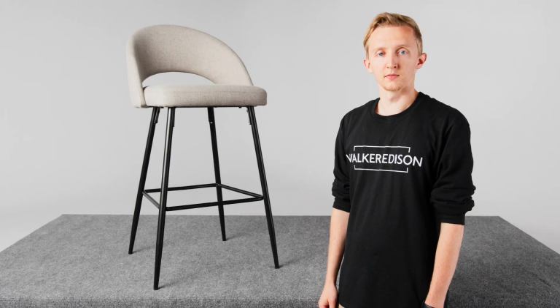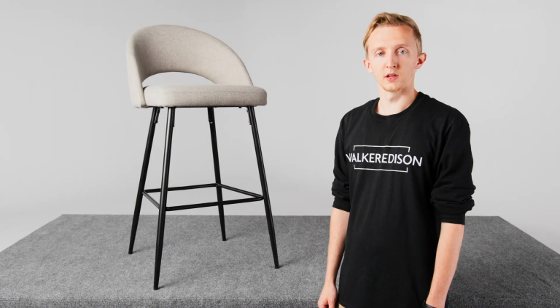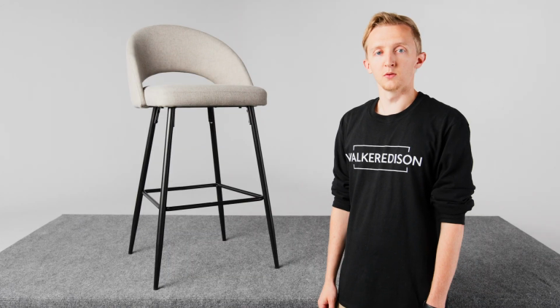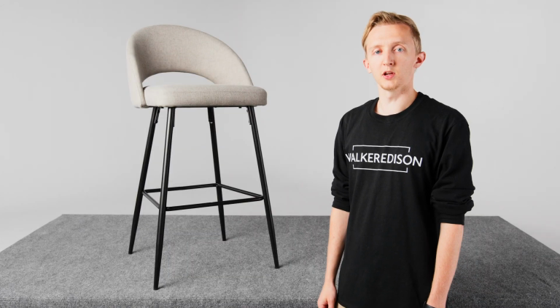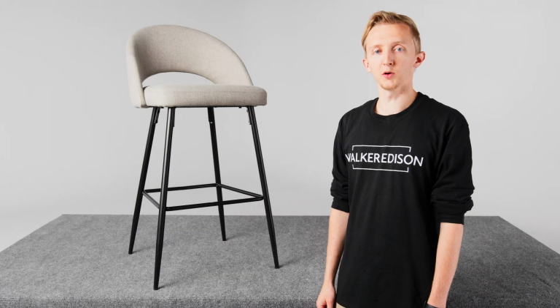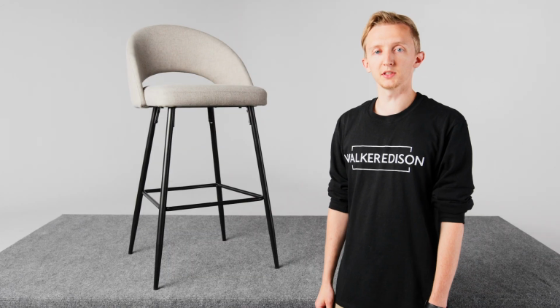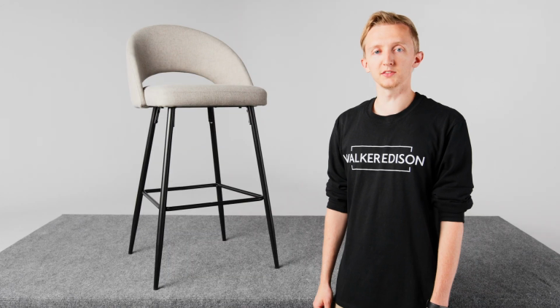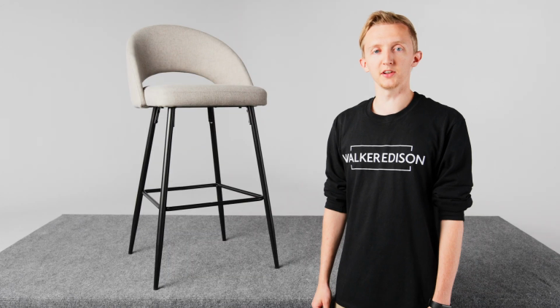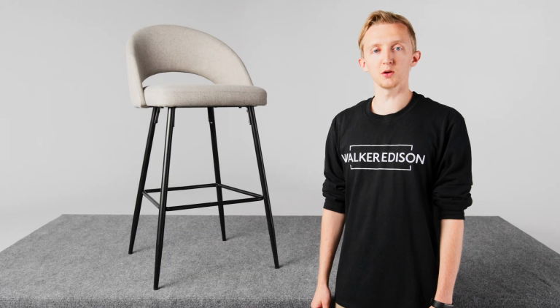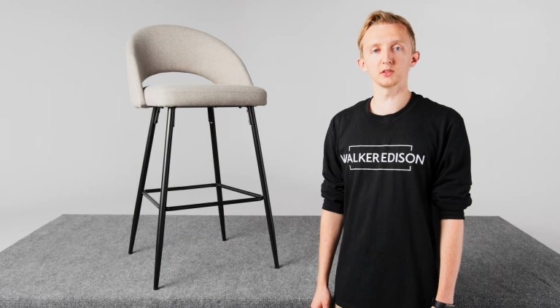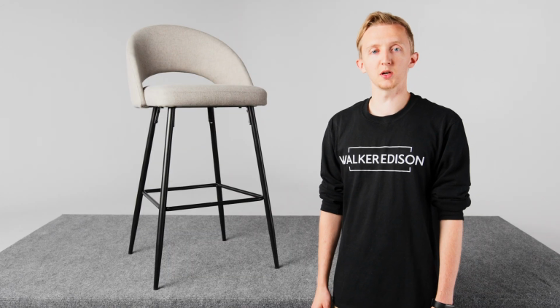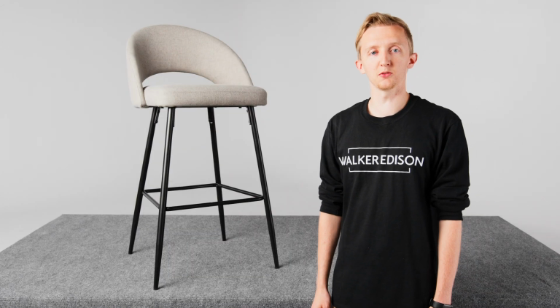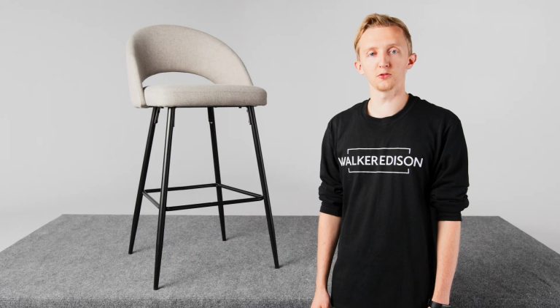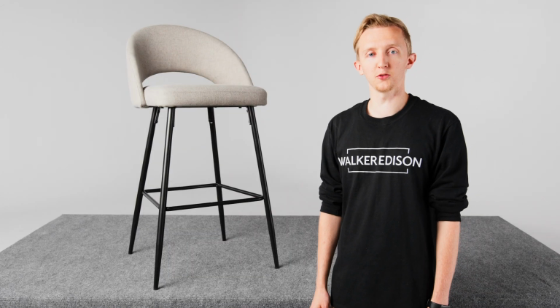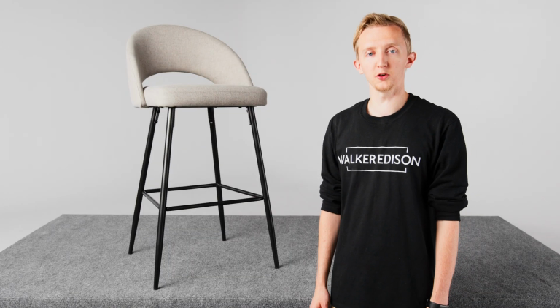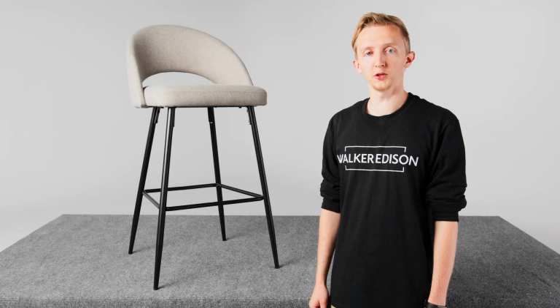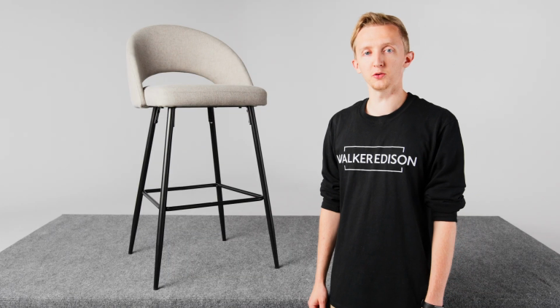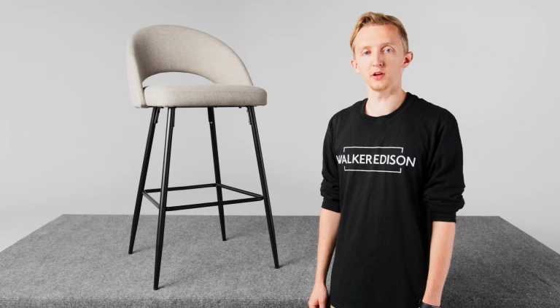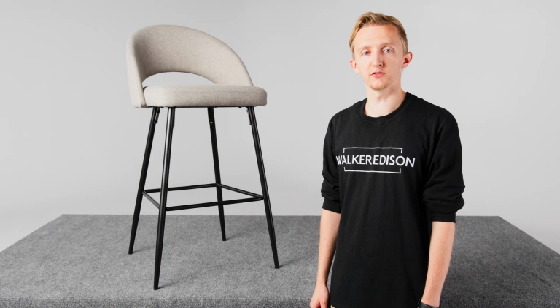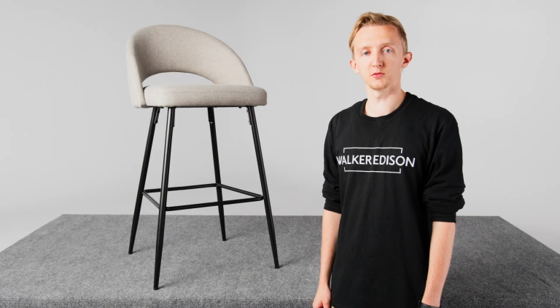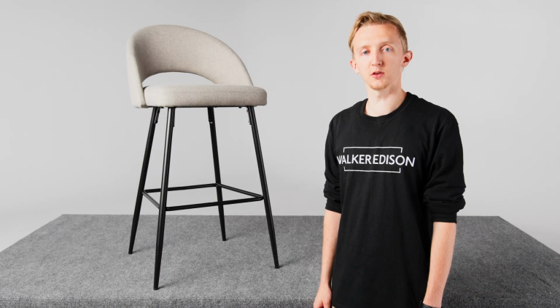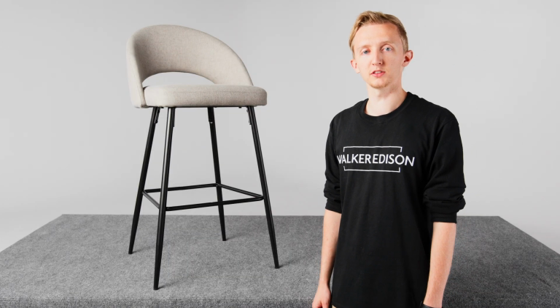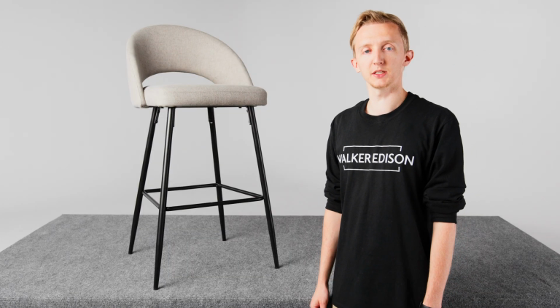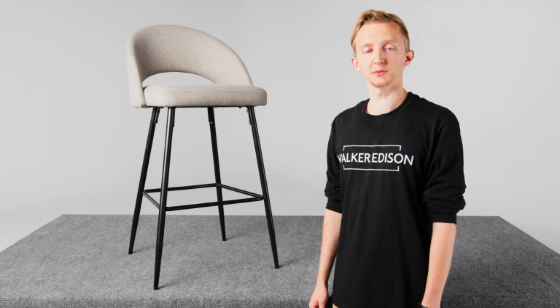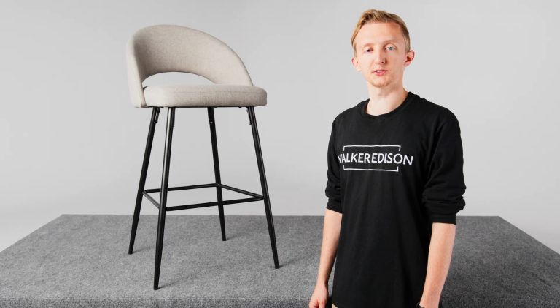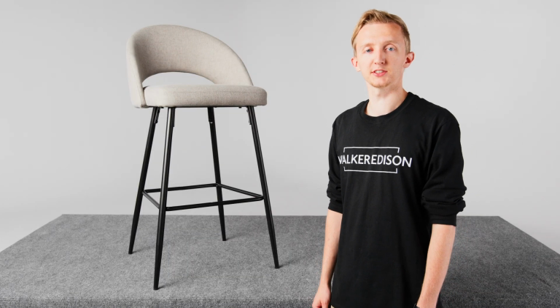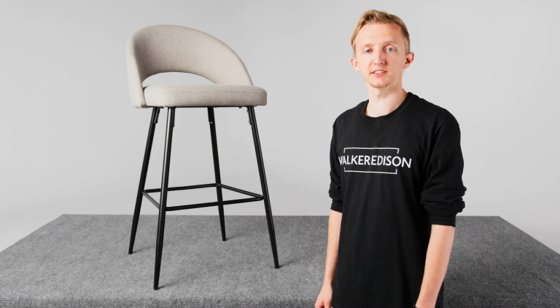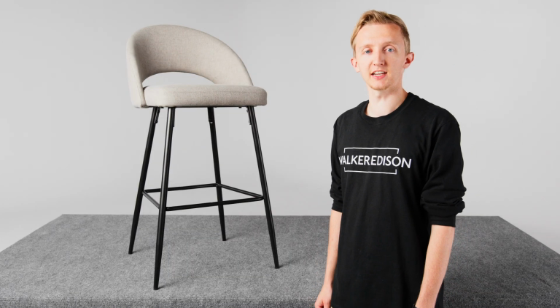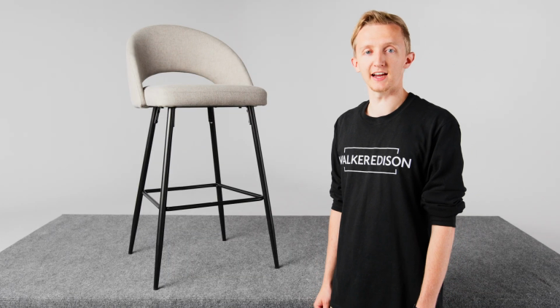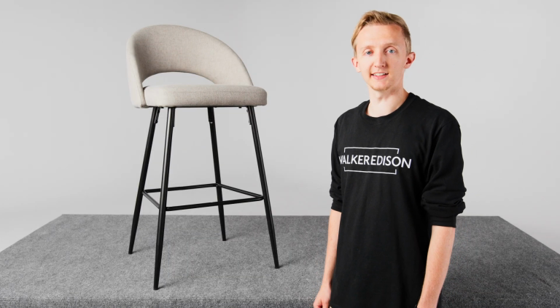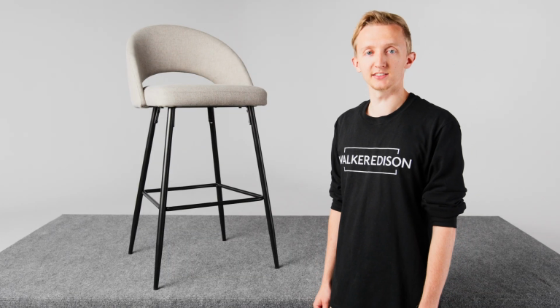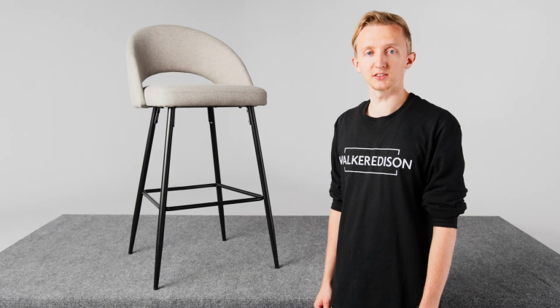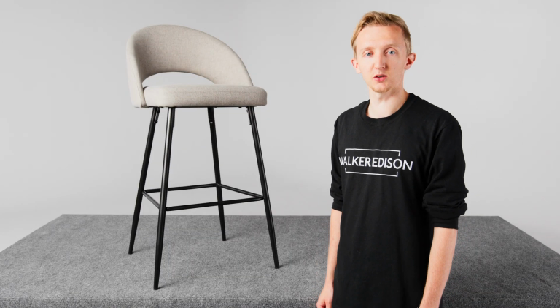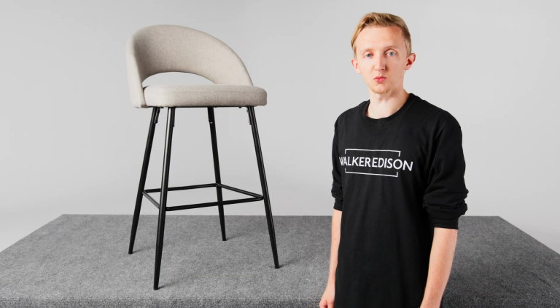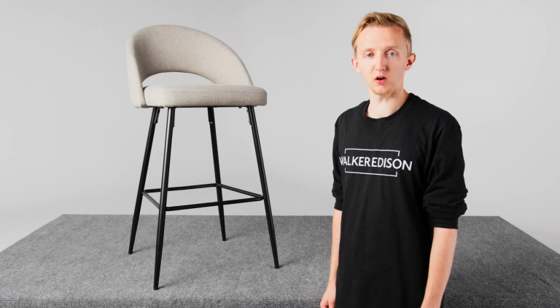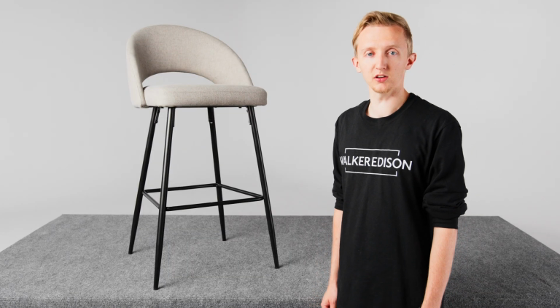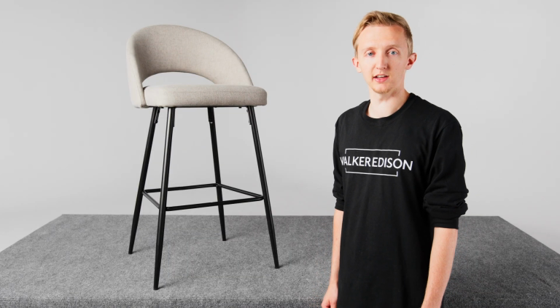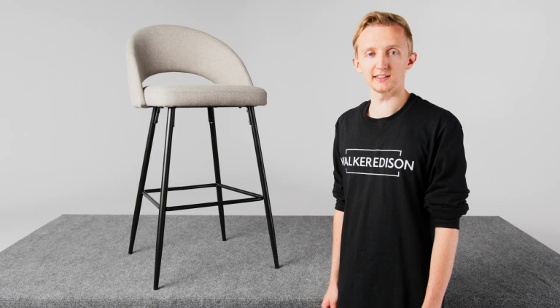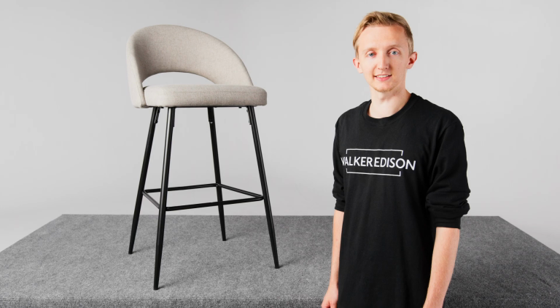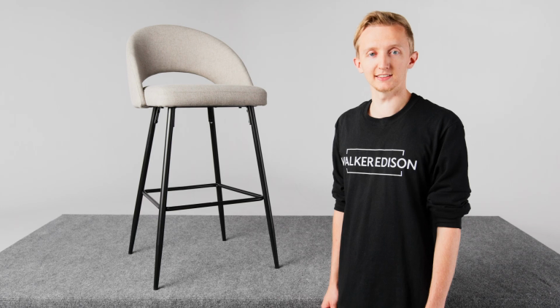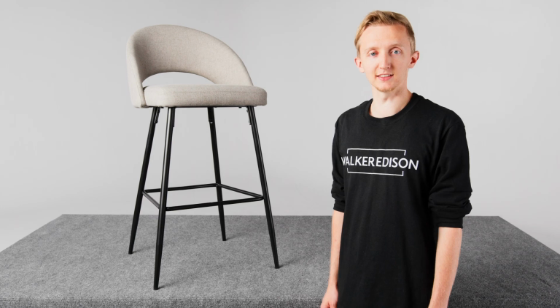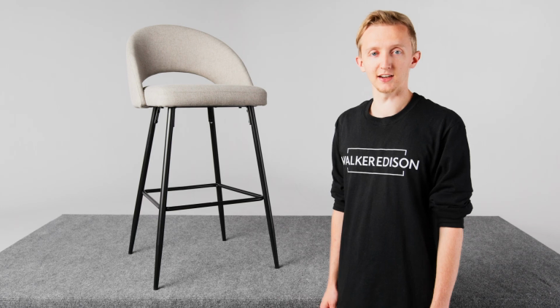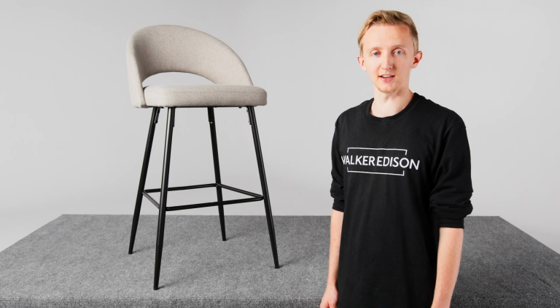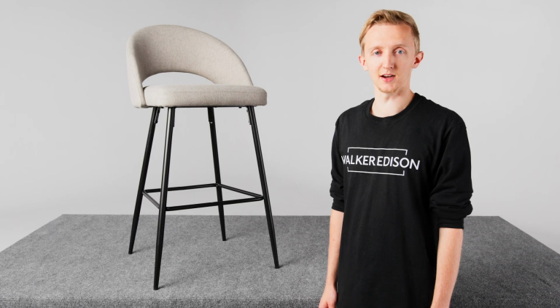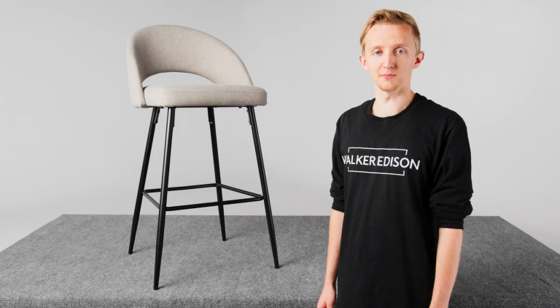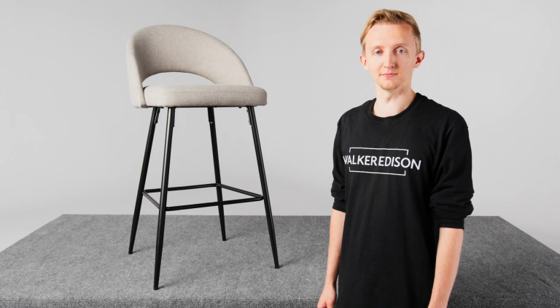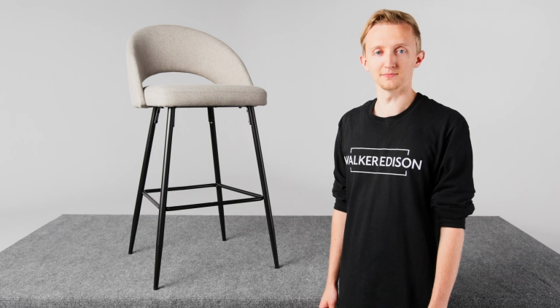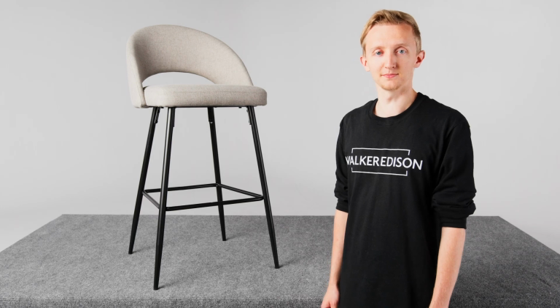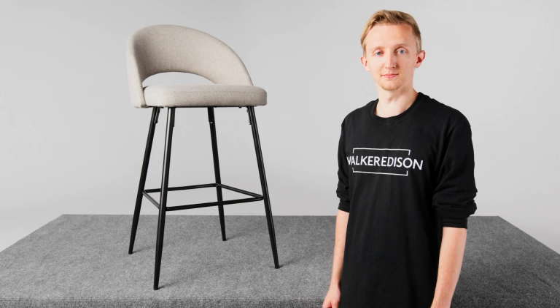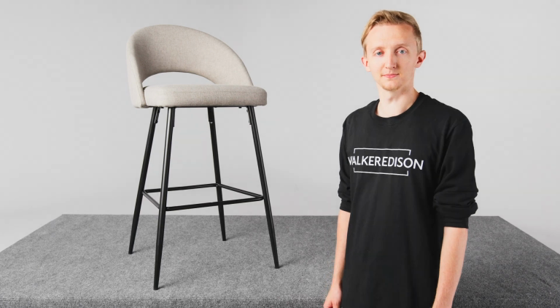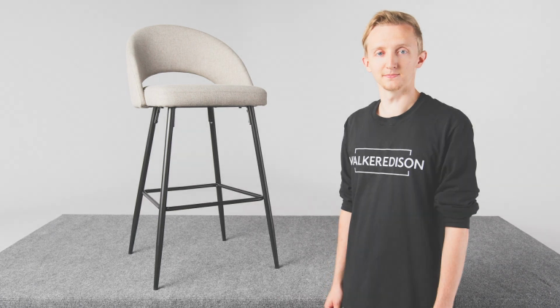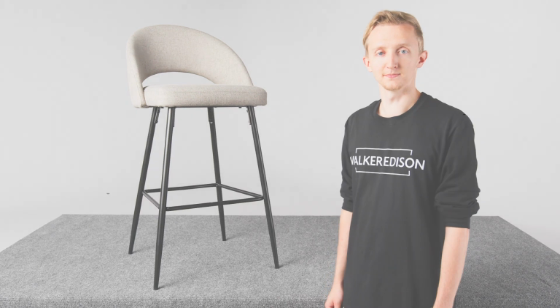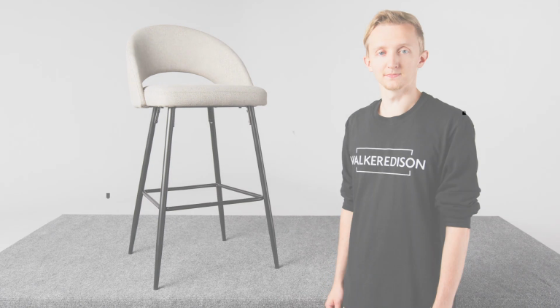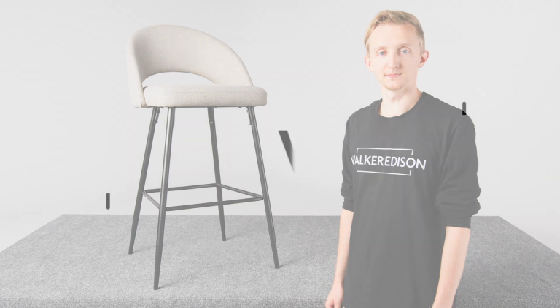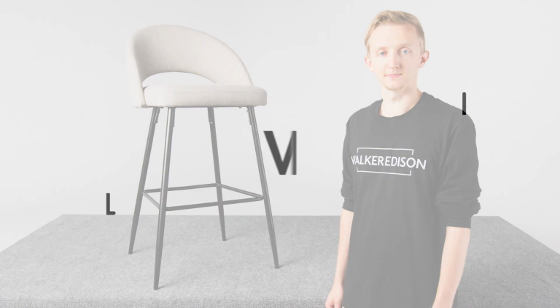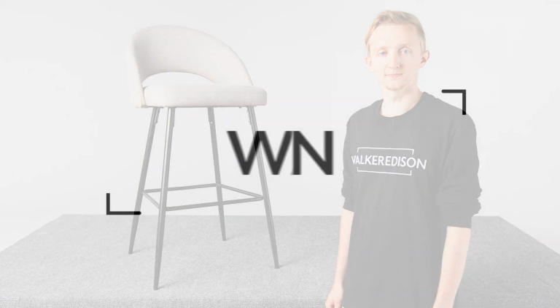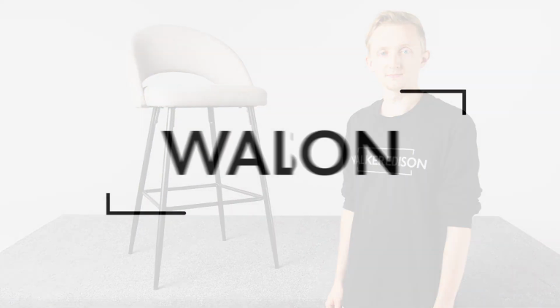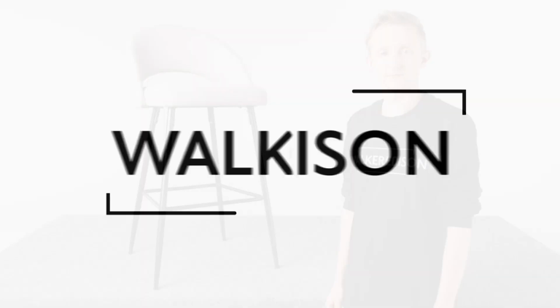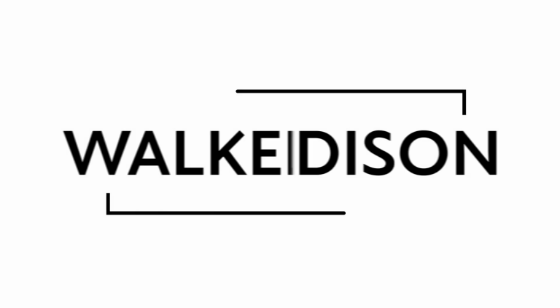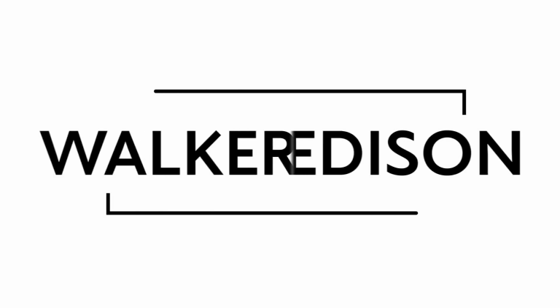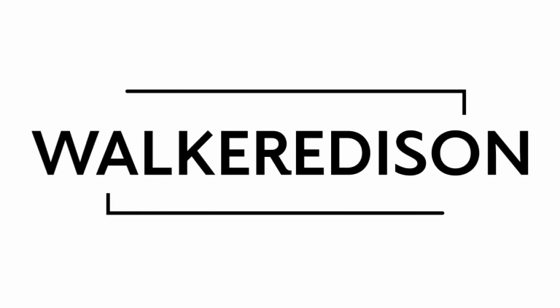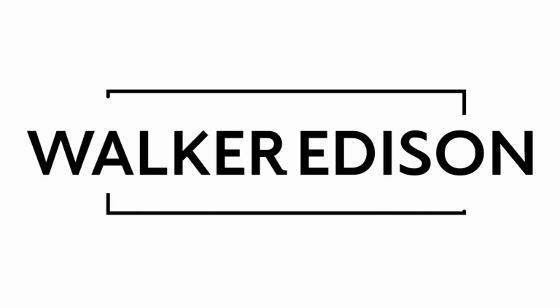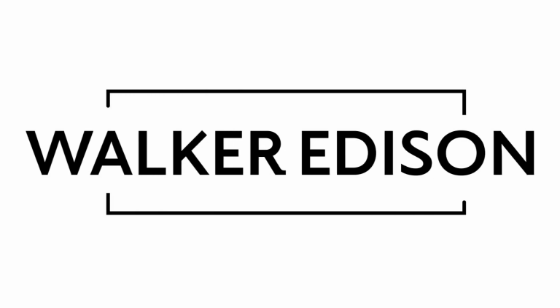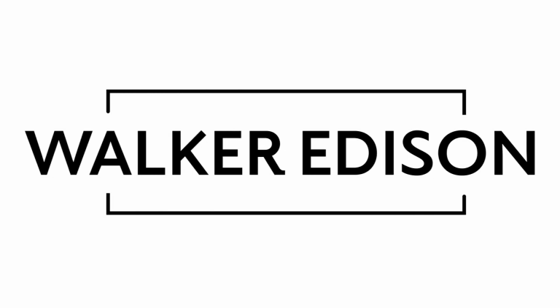We hope this video was helpful for you, and for more tips, tricks, and guides go to walkeredison.com for more information.